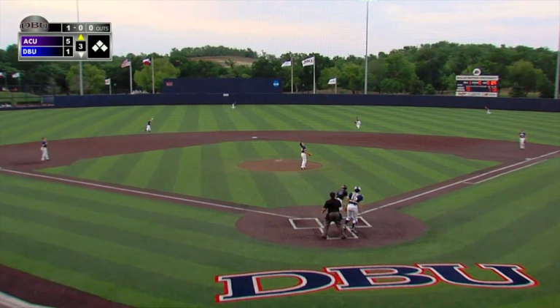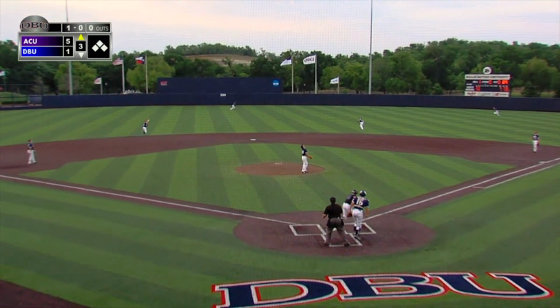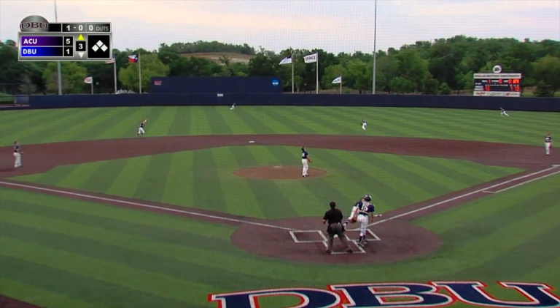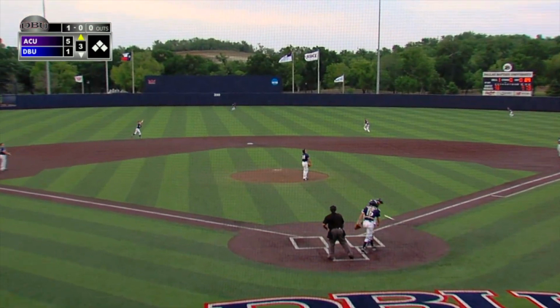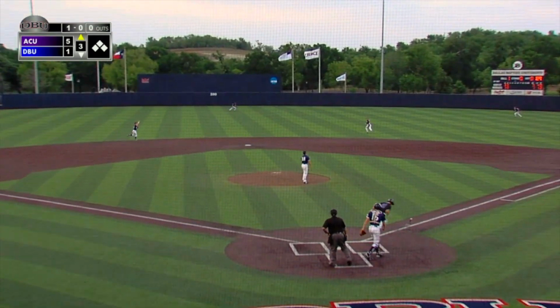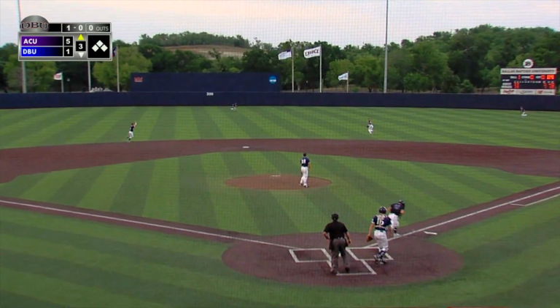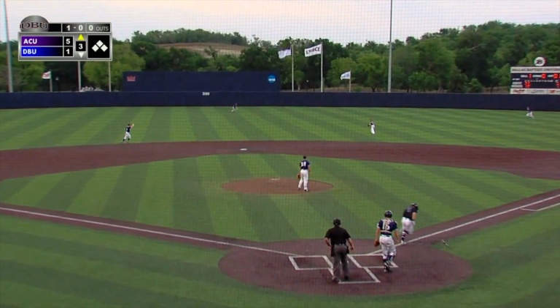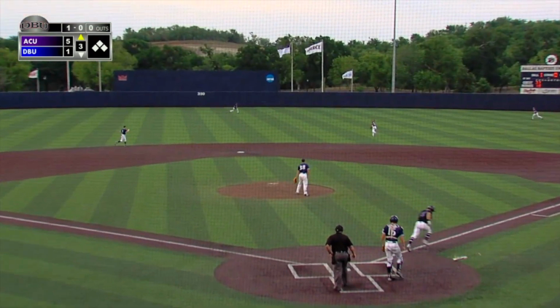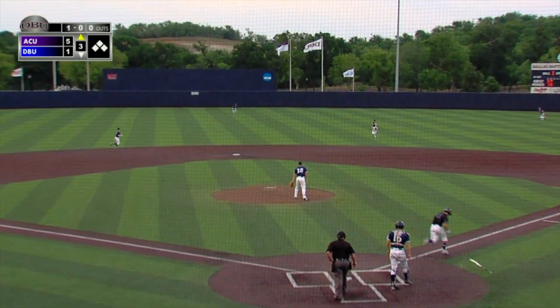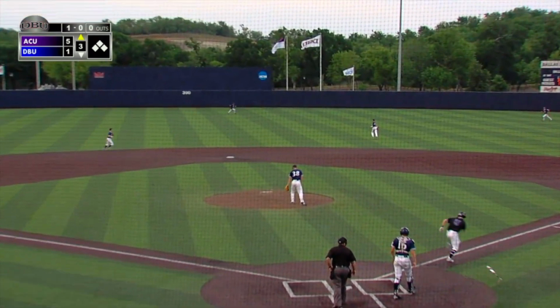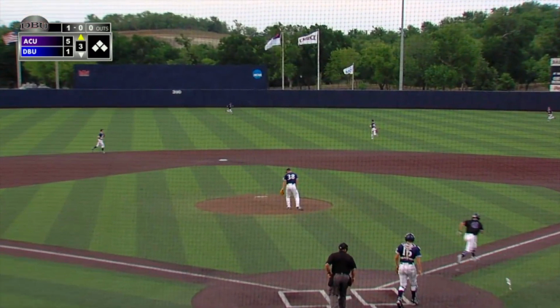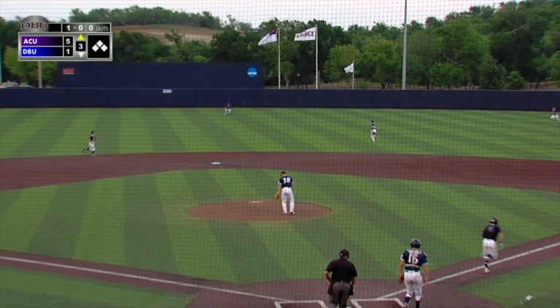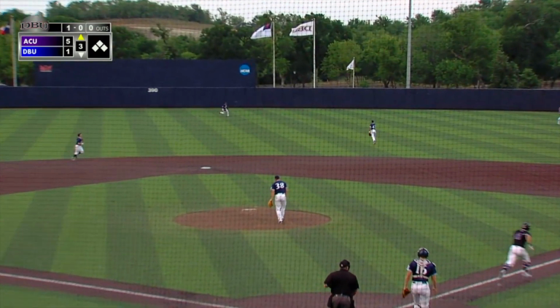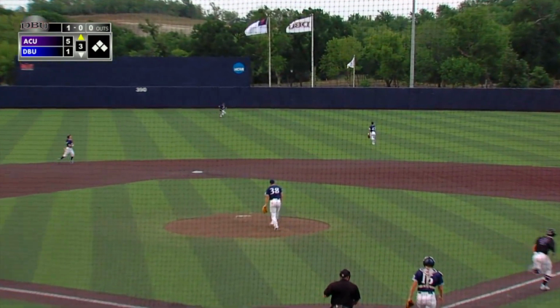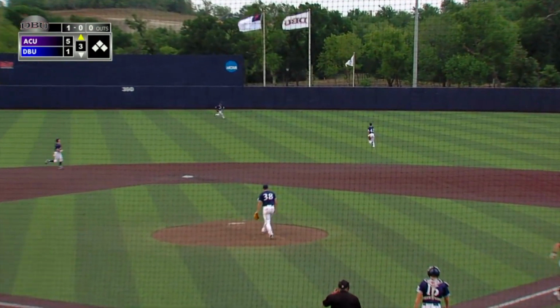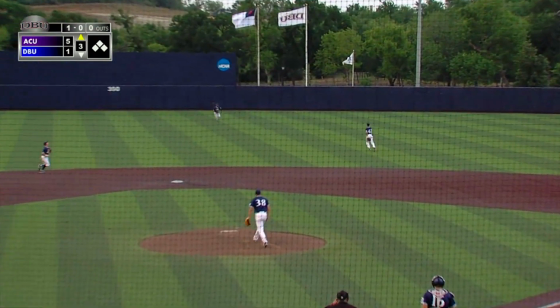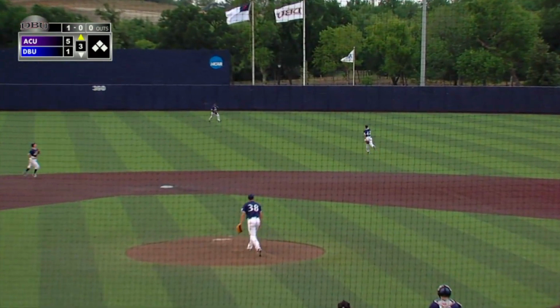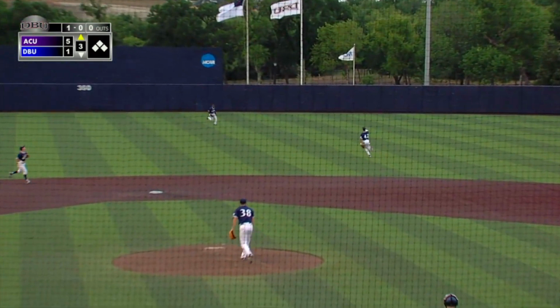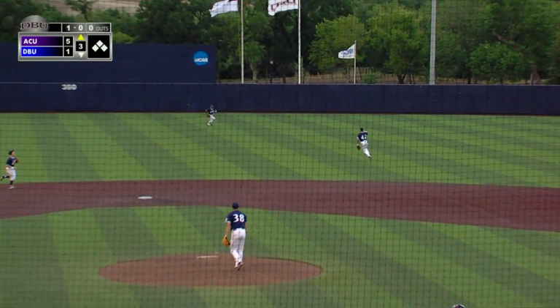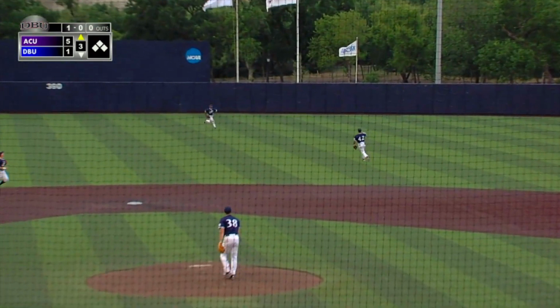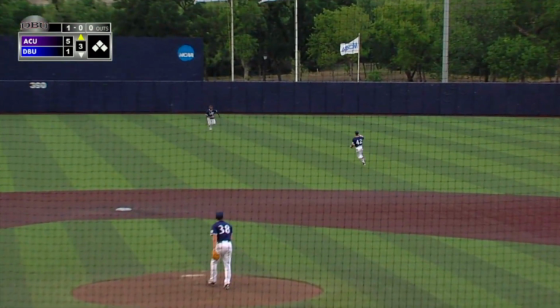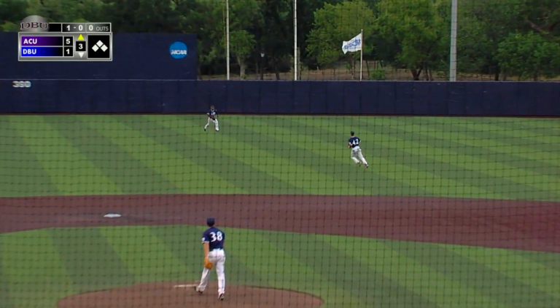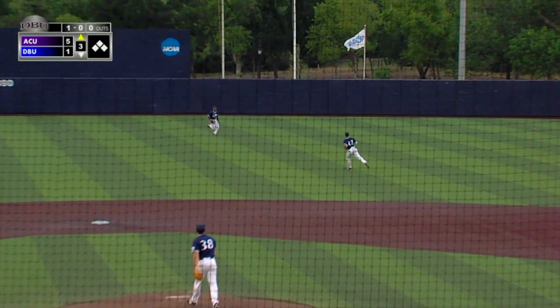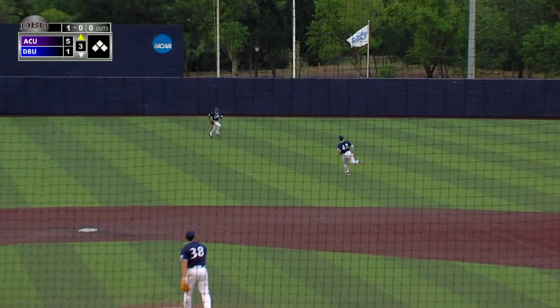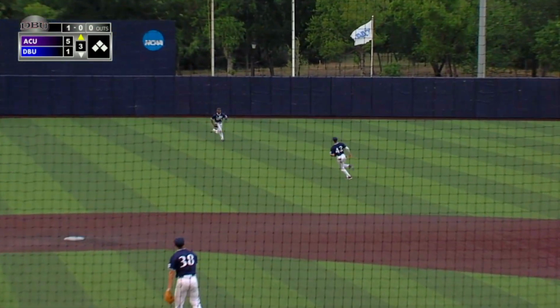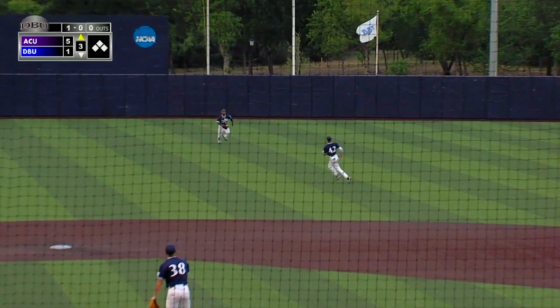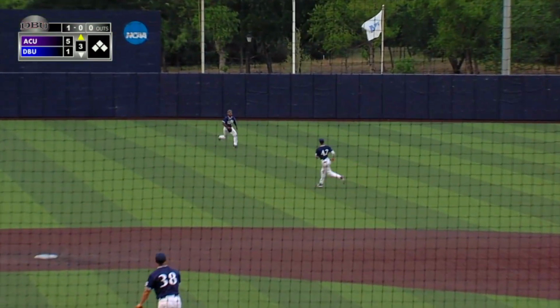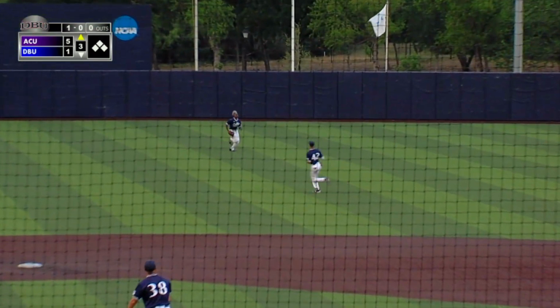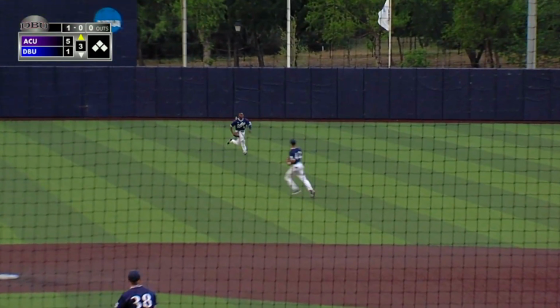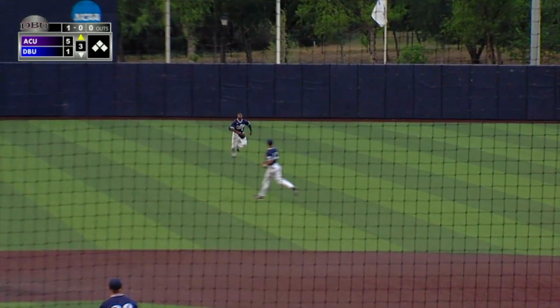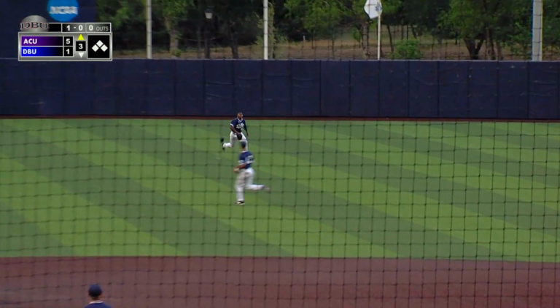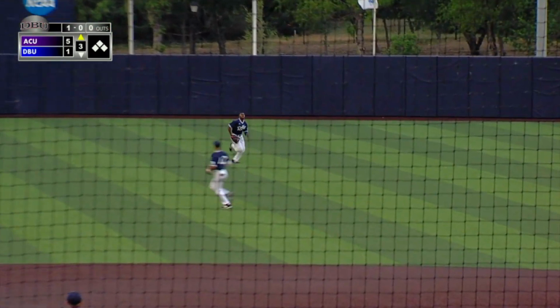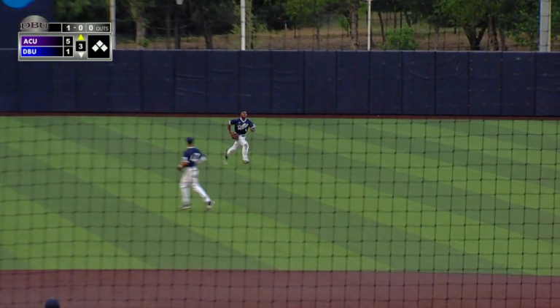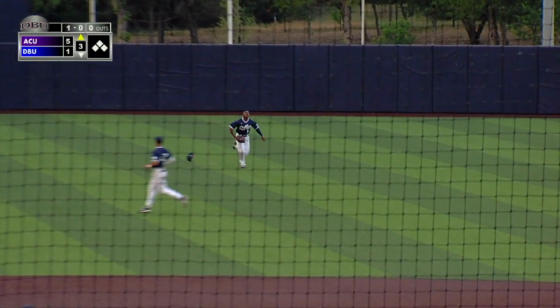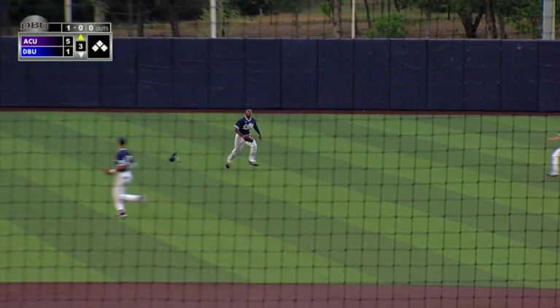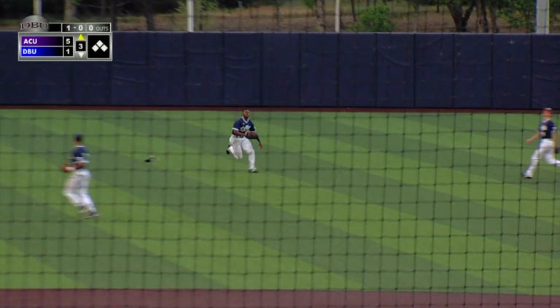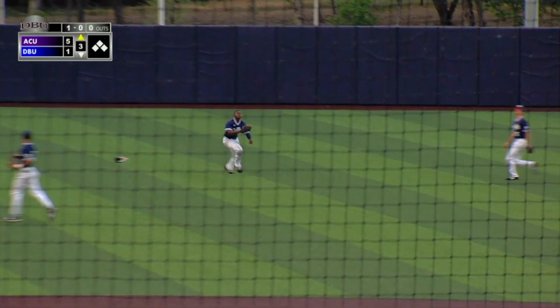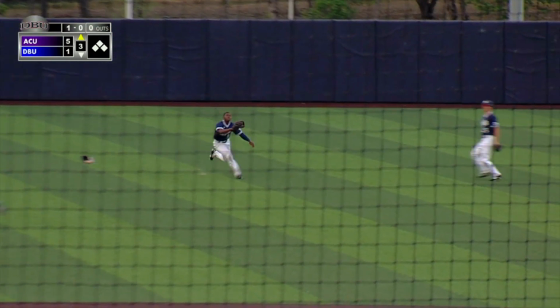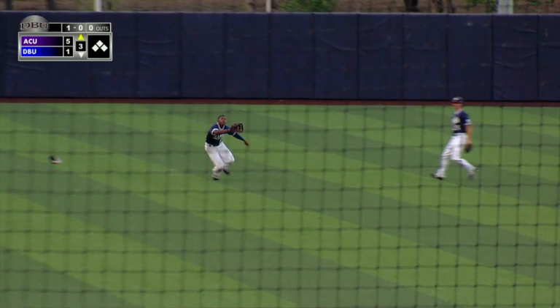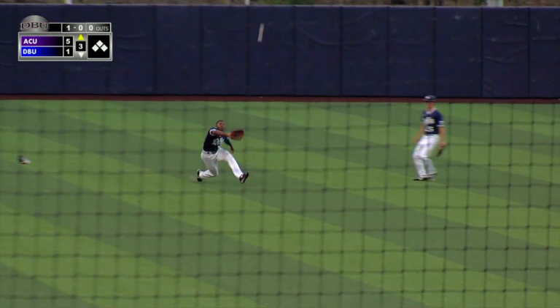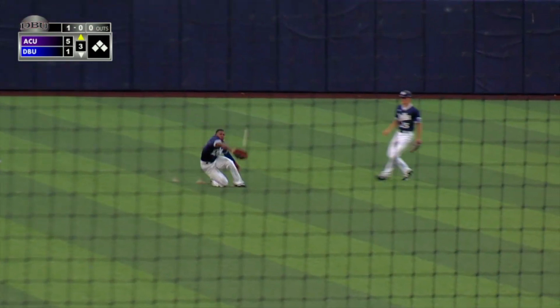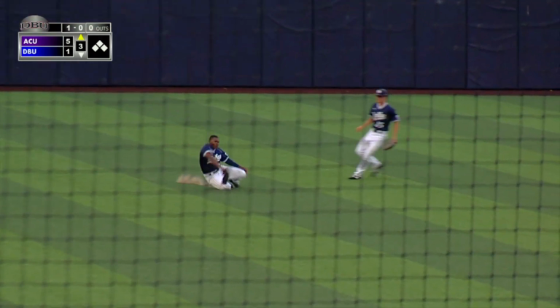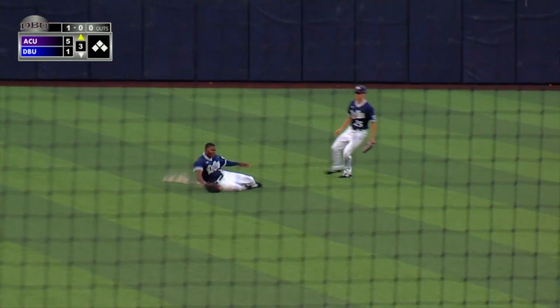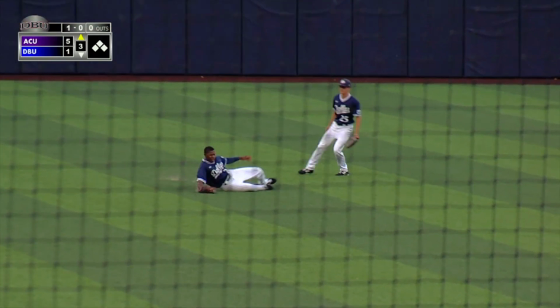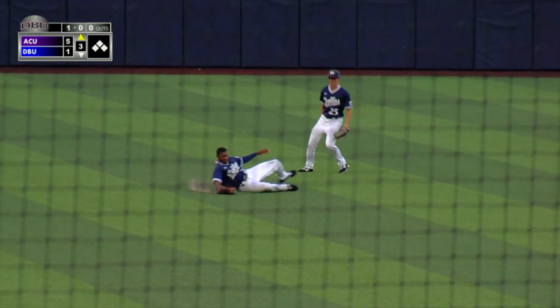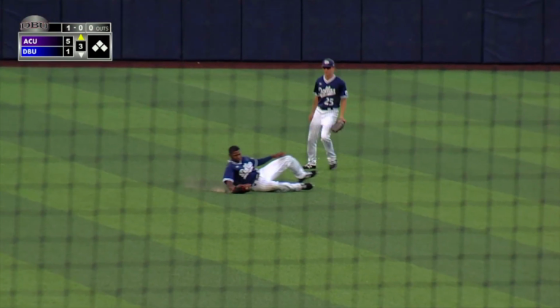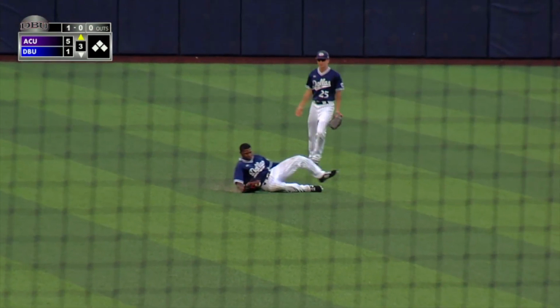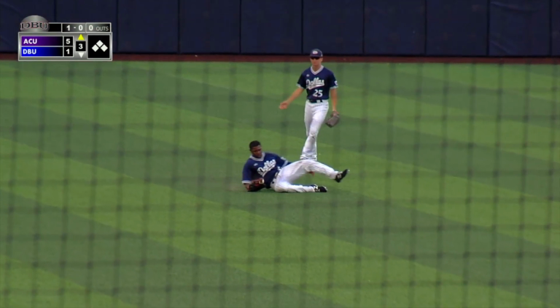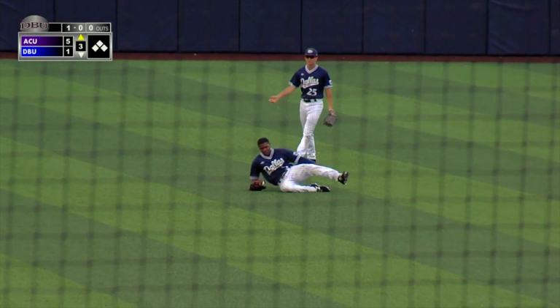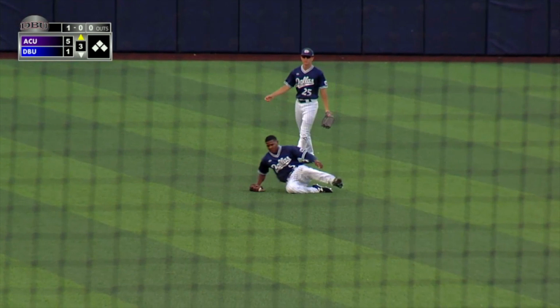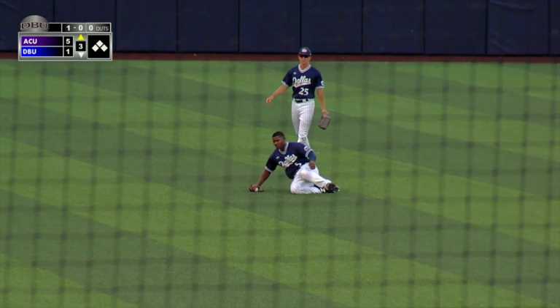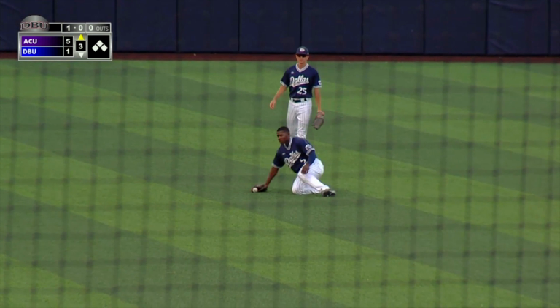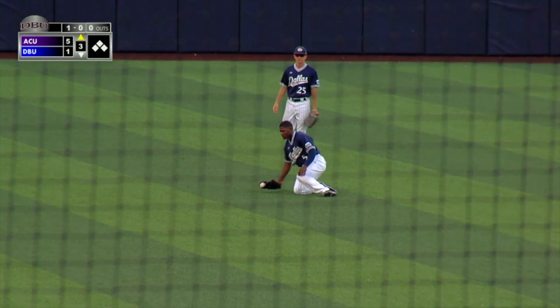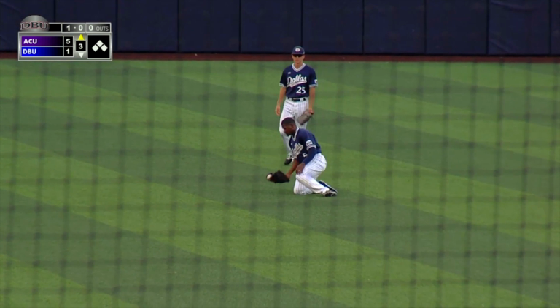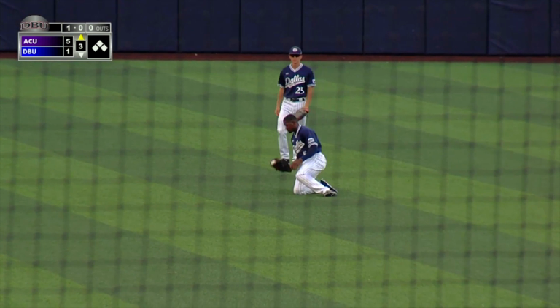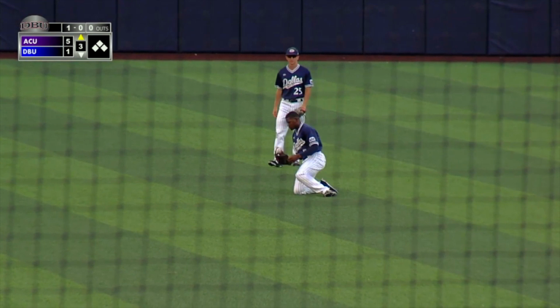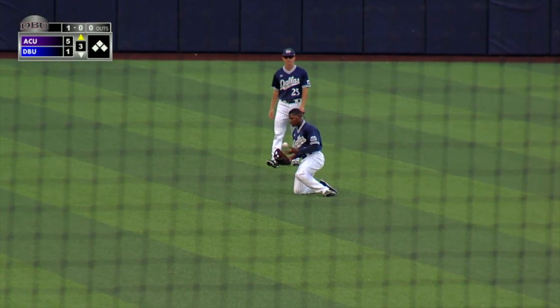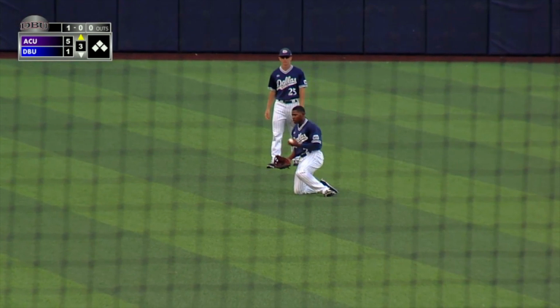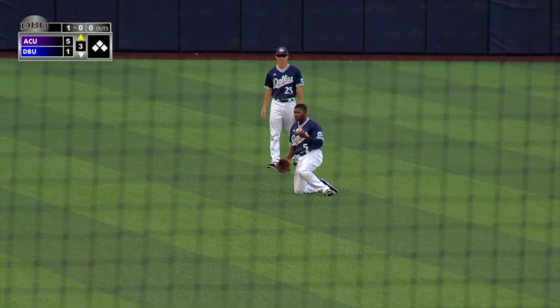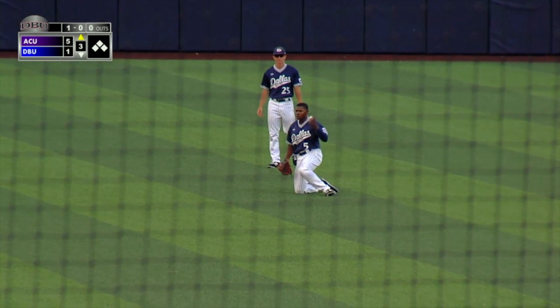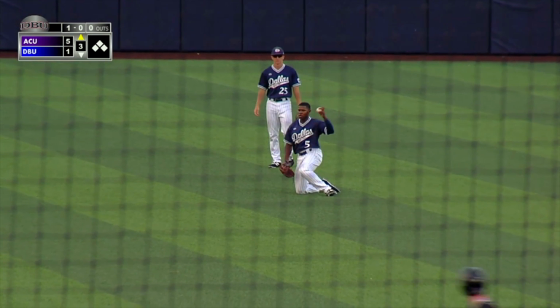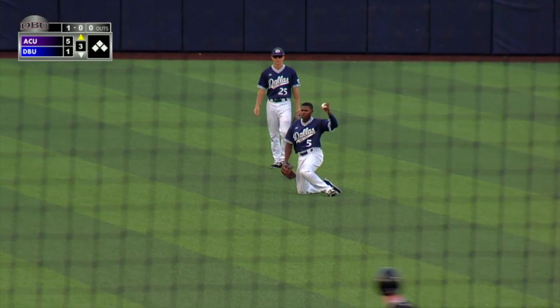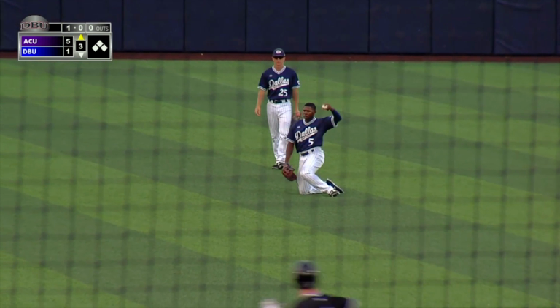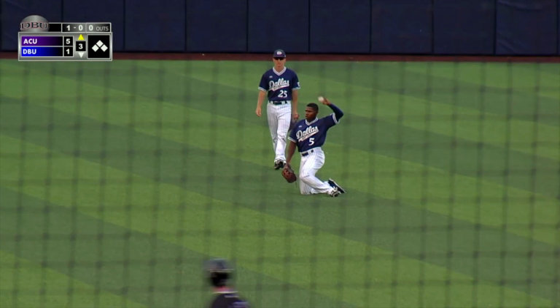This ball's in the air, right center field. Sandman and Hanna come in. It's Hanna who takes charge on the slide and he makes the catch.